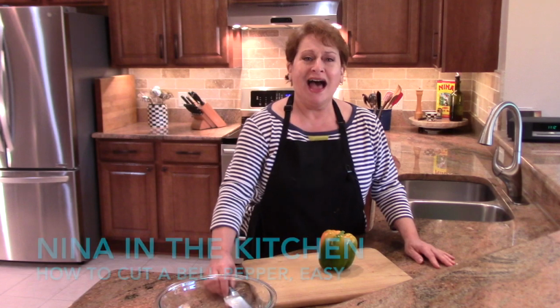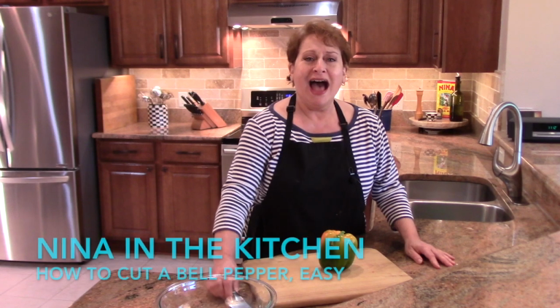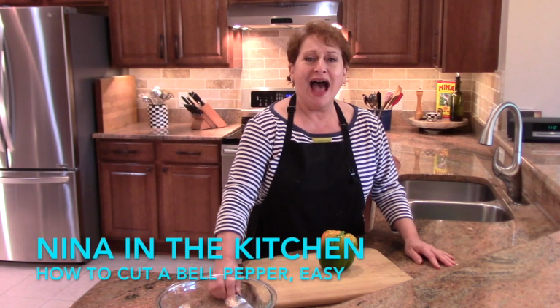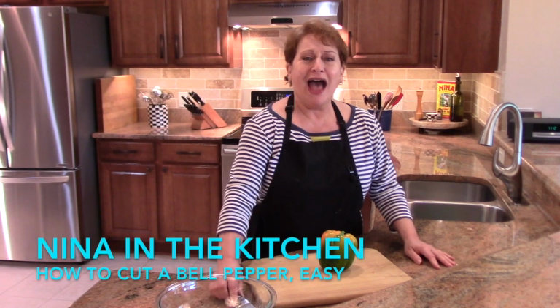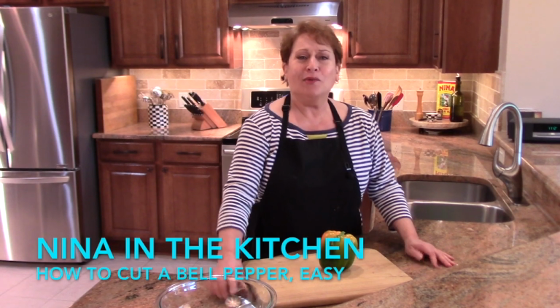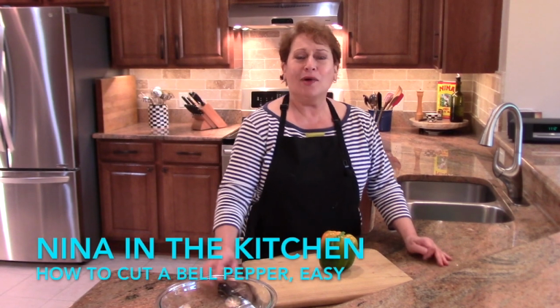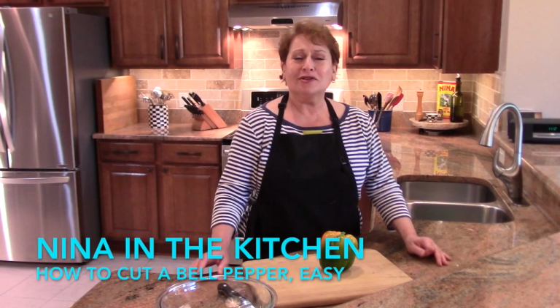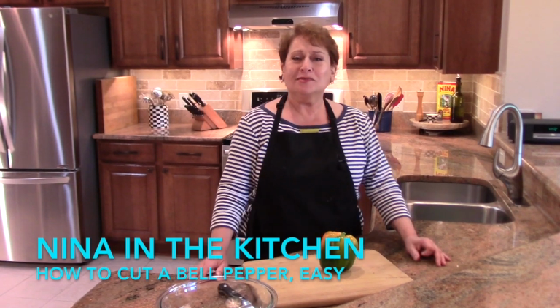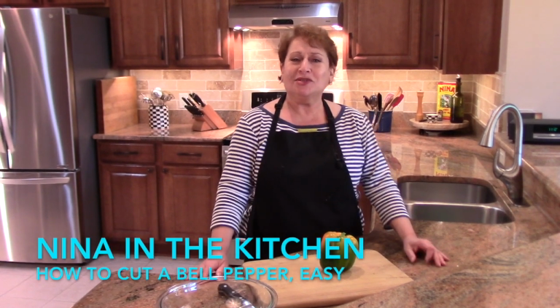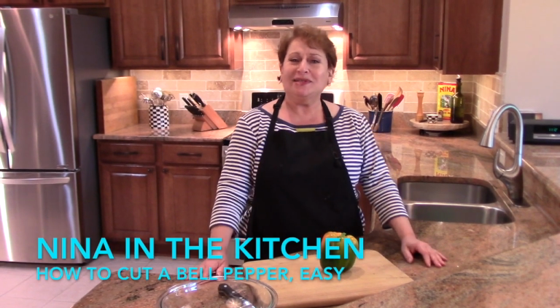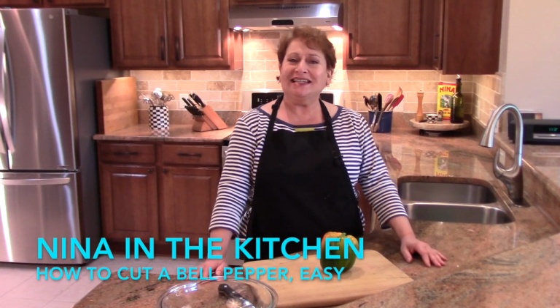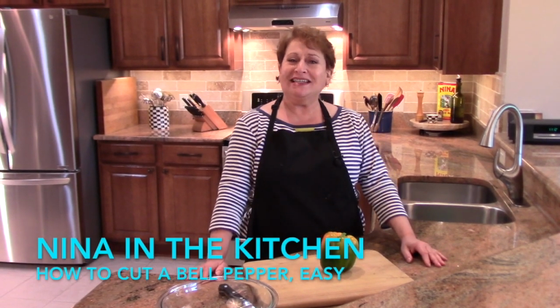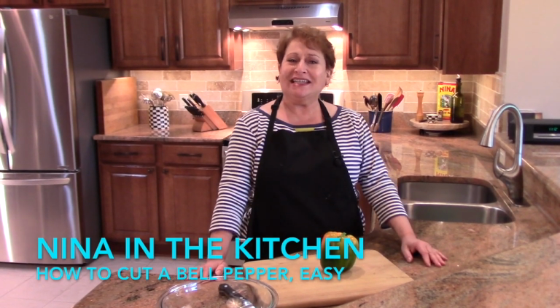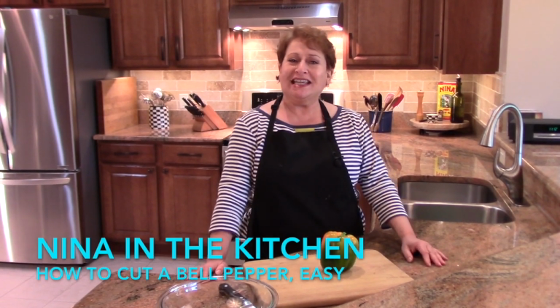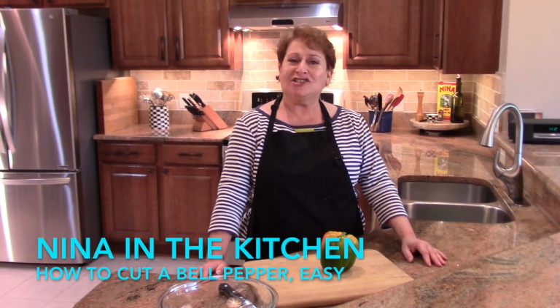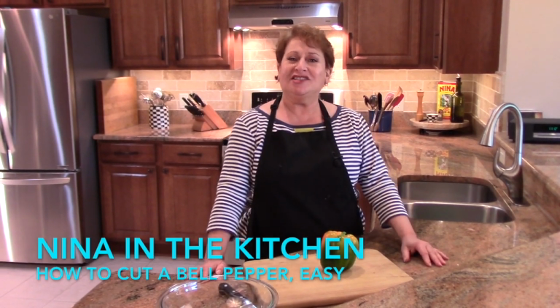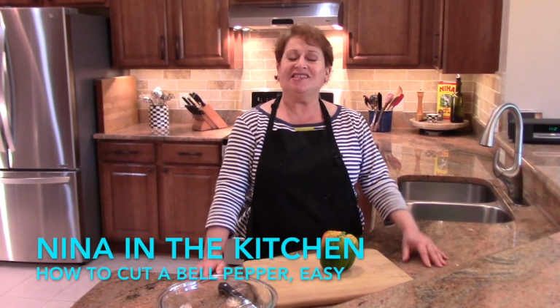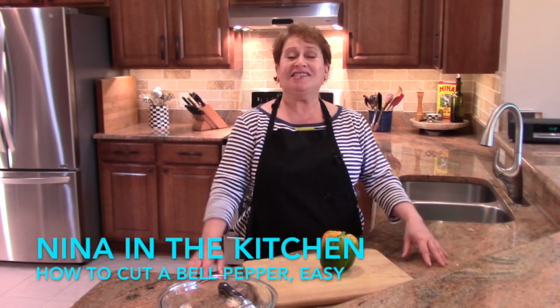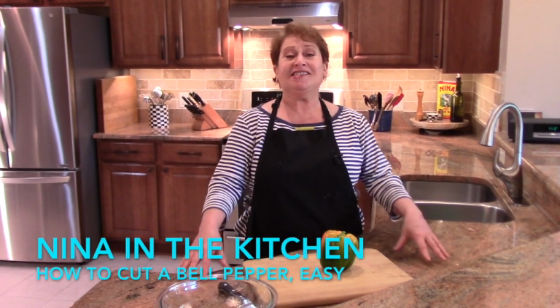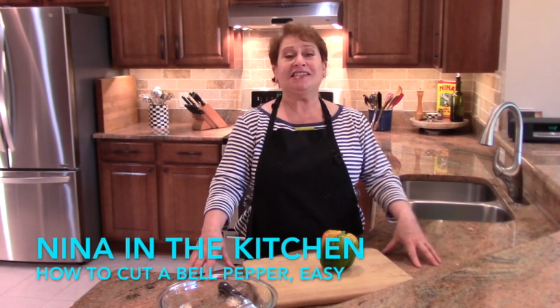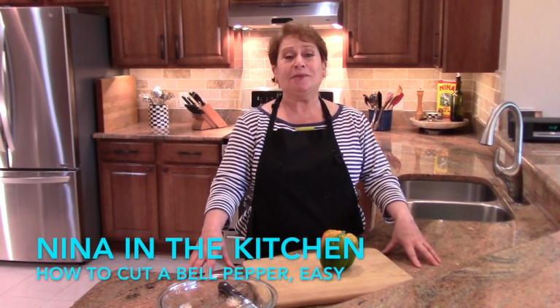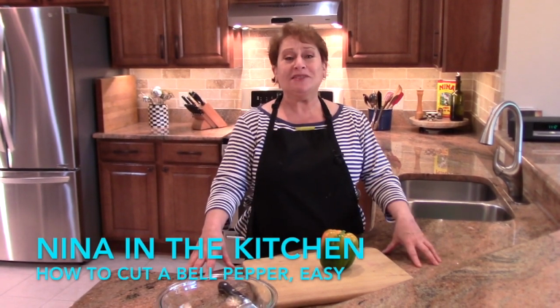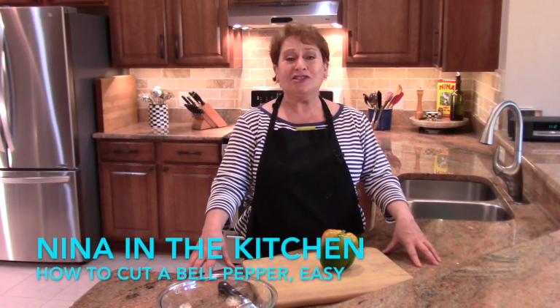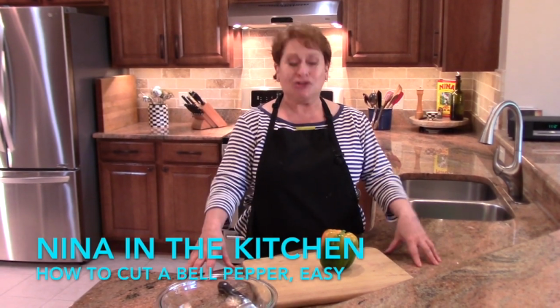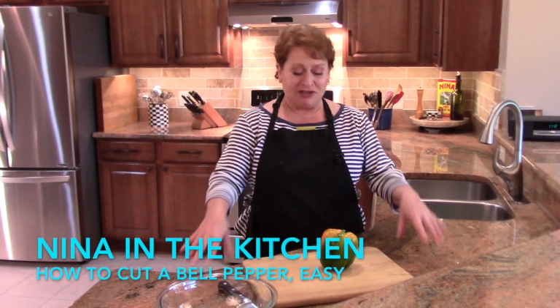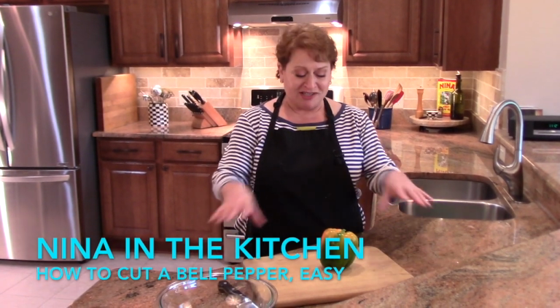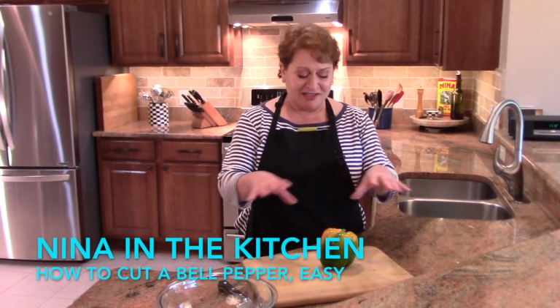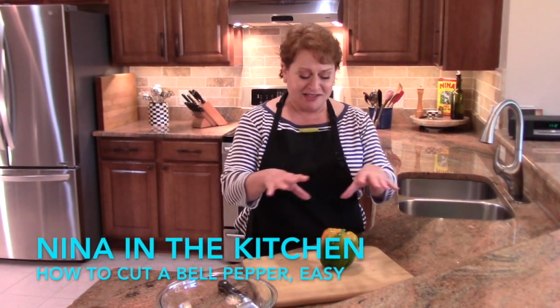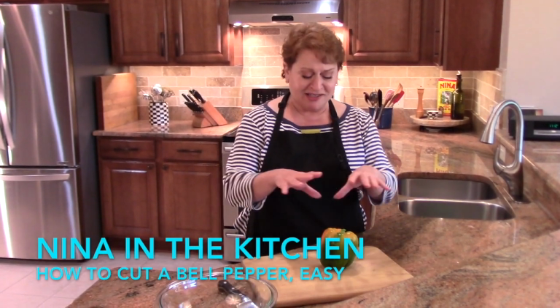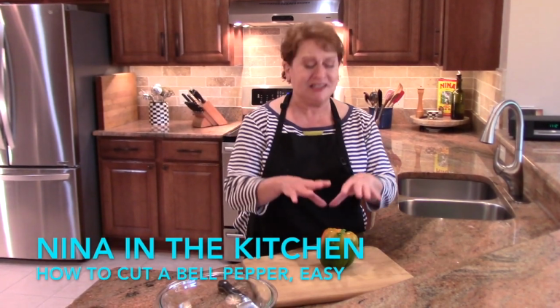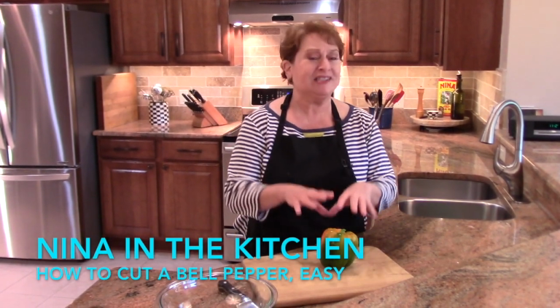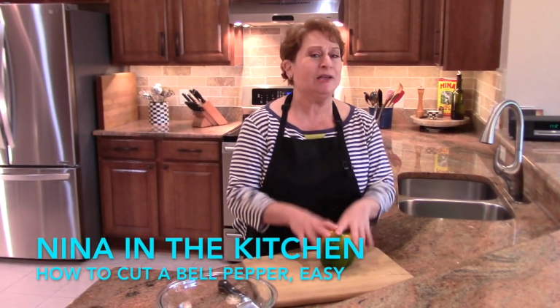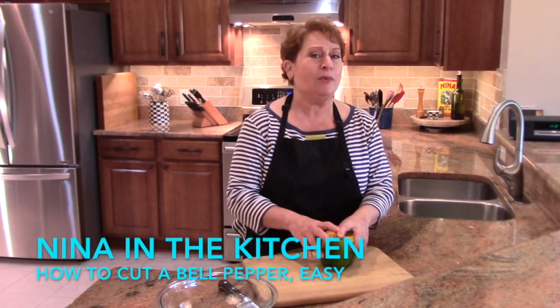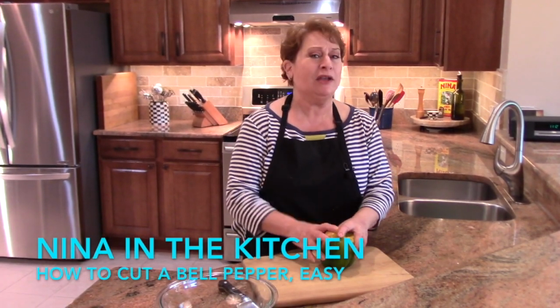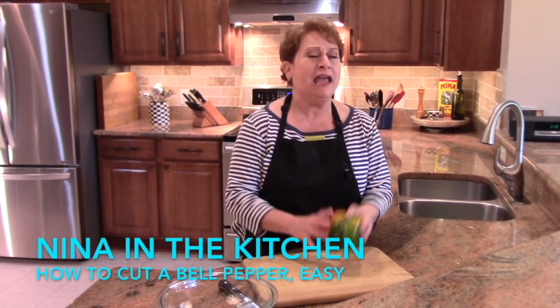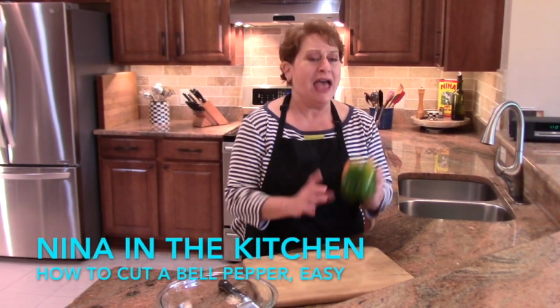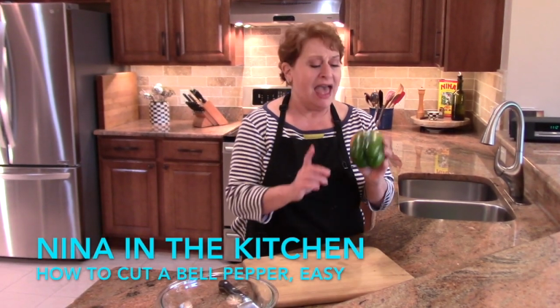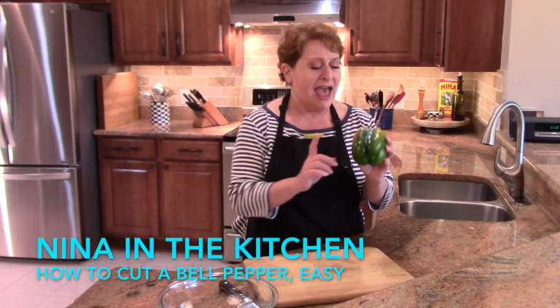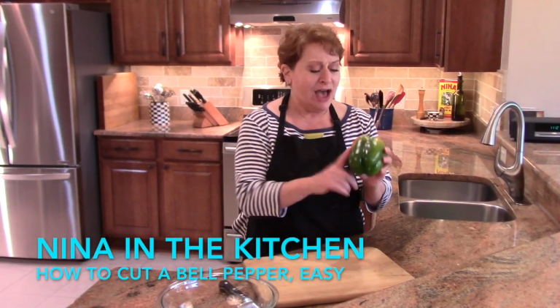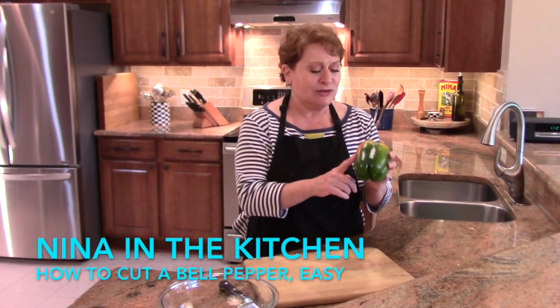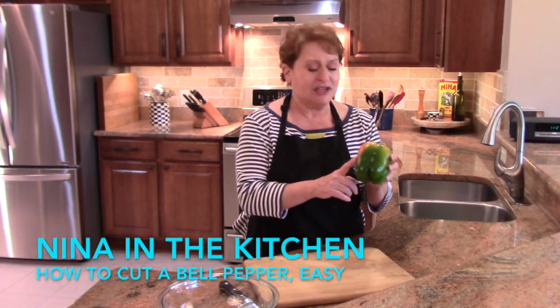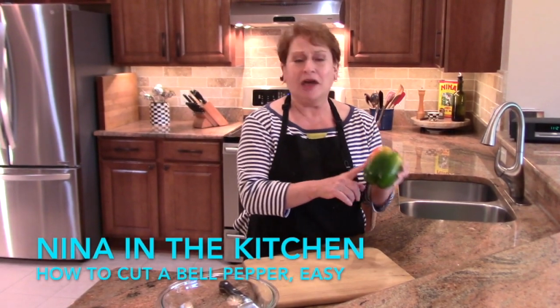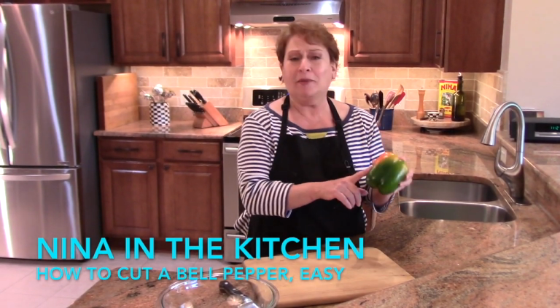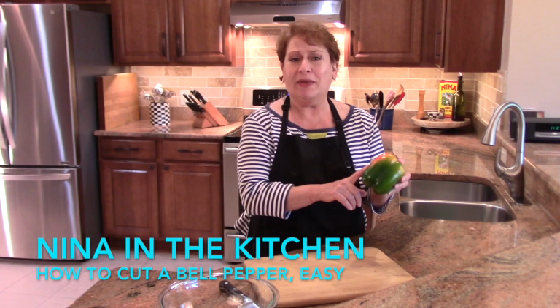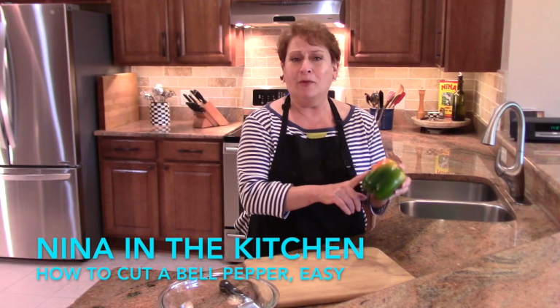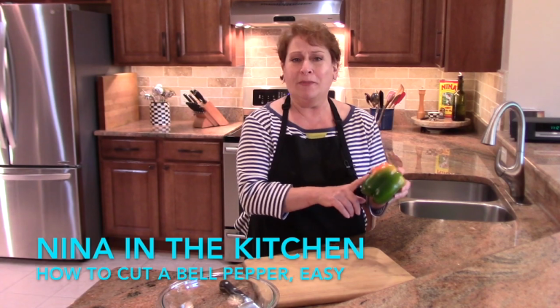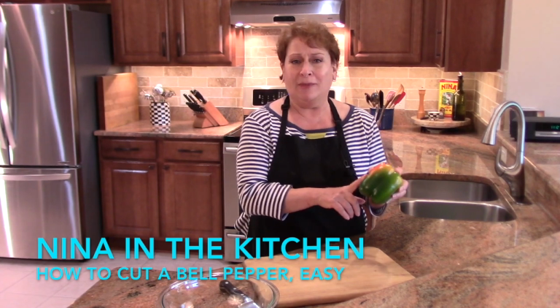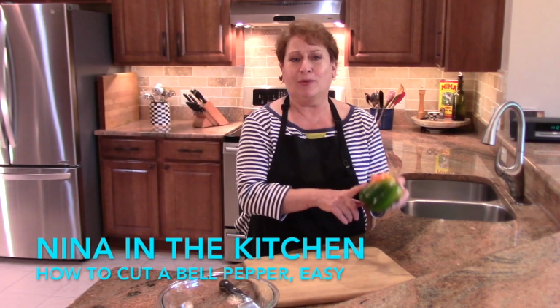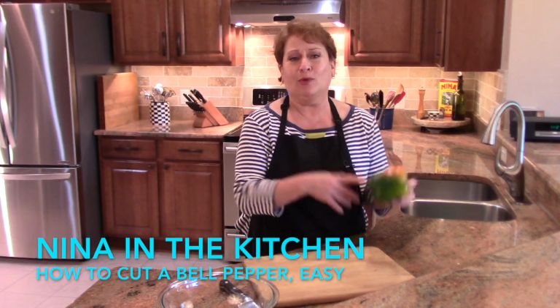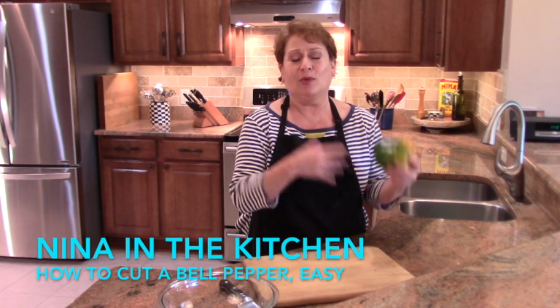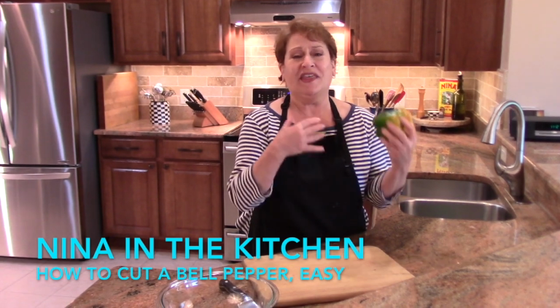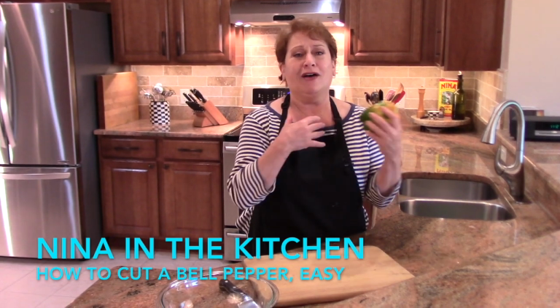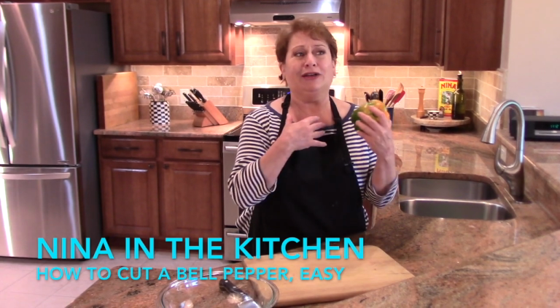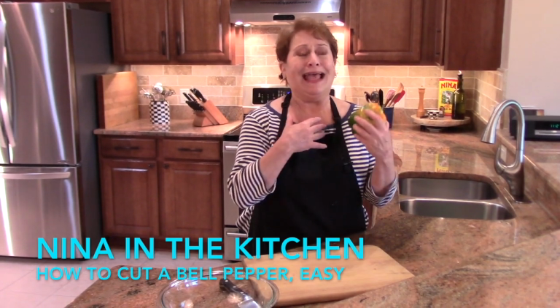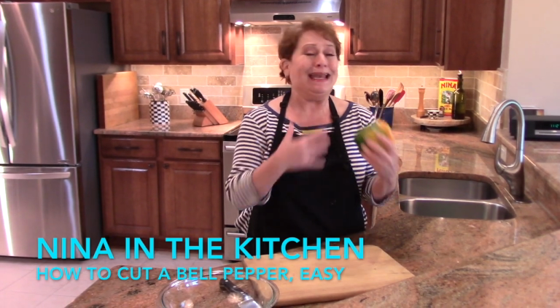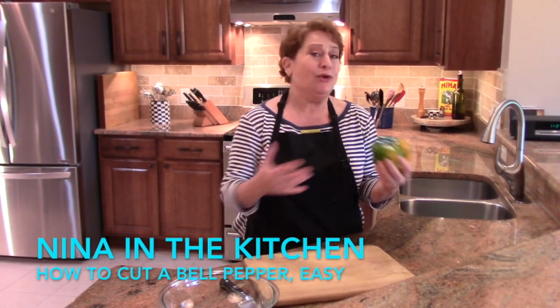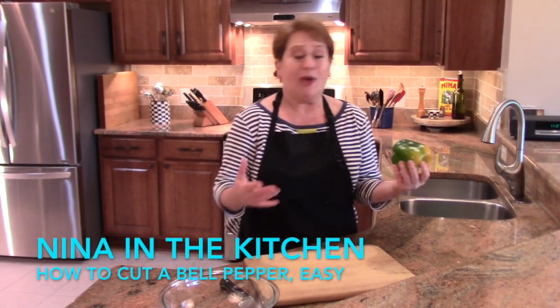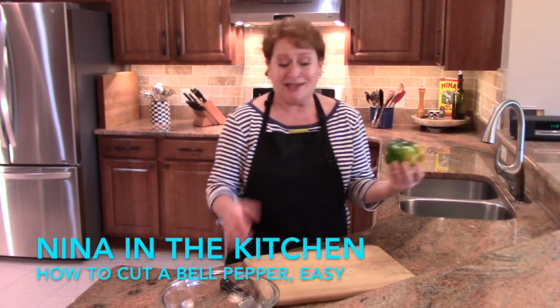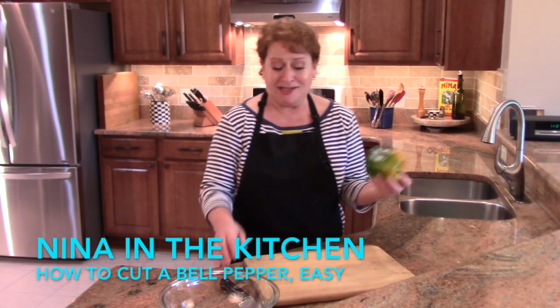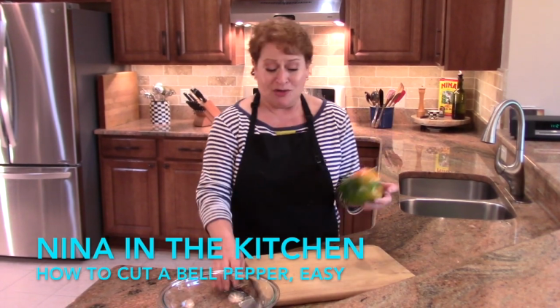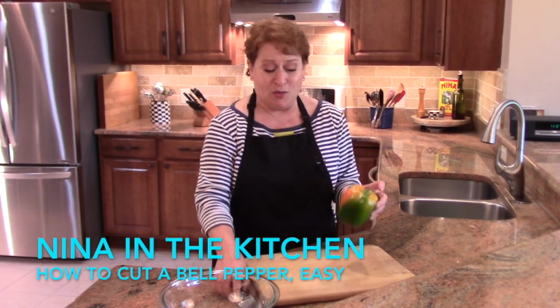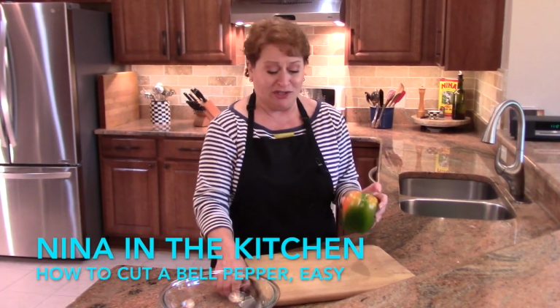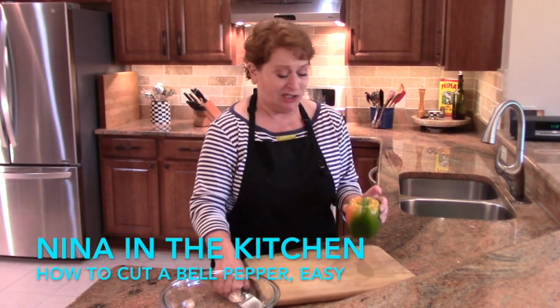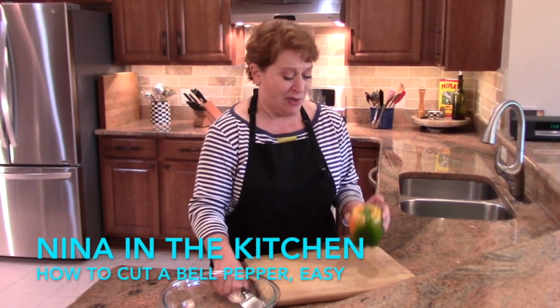Hi, welcome to Neen in the Kitchen. This is Tips and Tricks, and this is a tip on how to cut a bell pepper without any waste whatsoever.